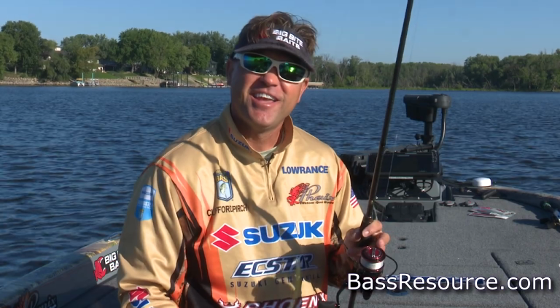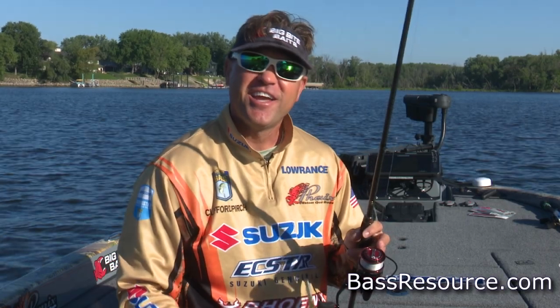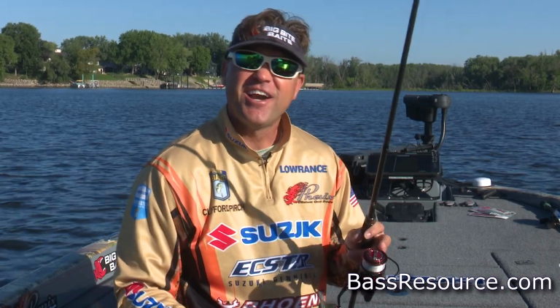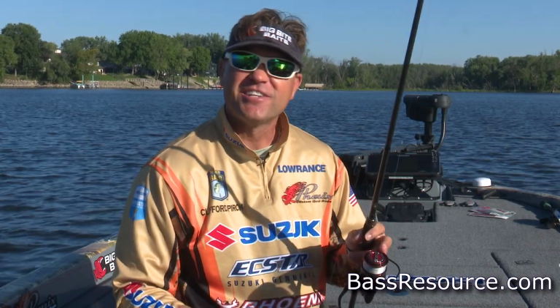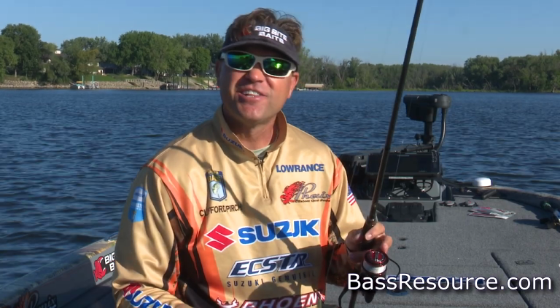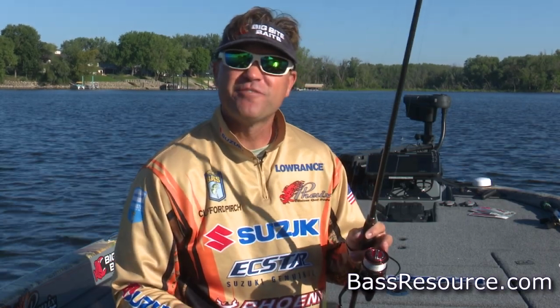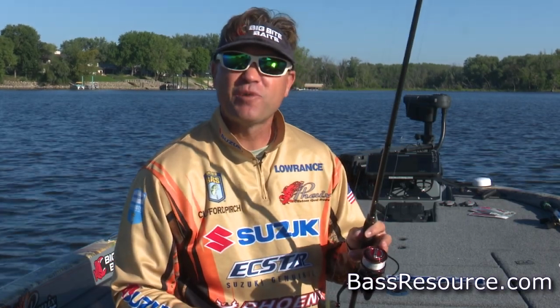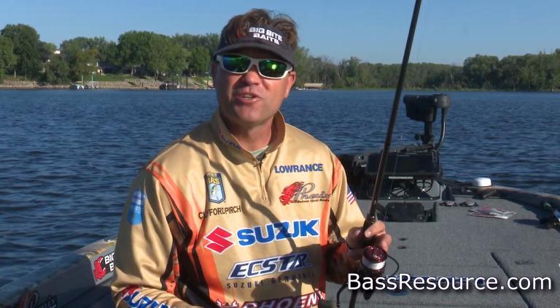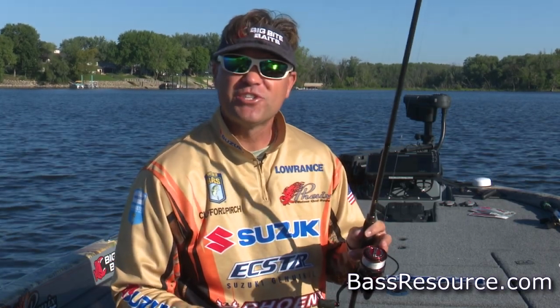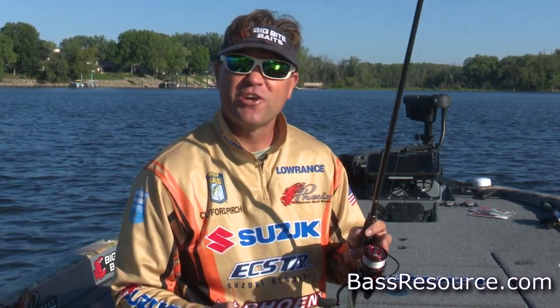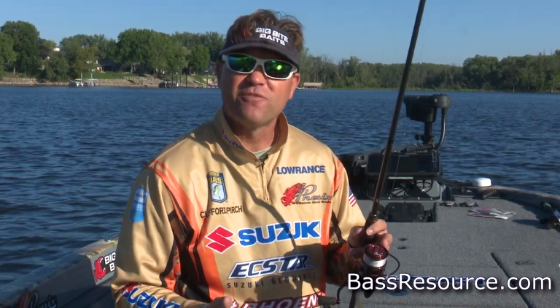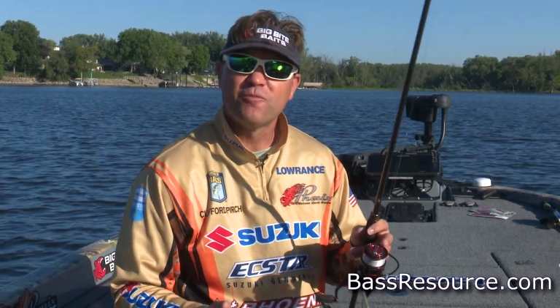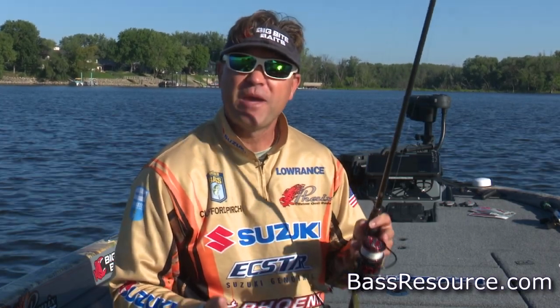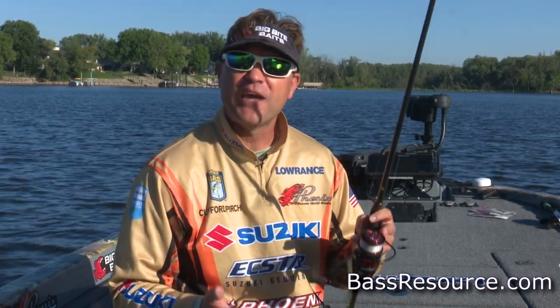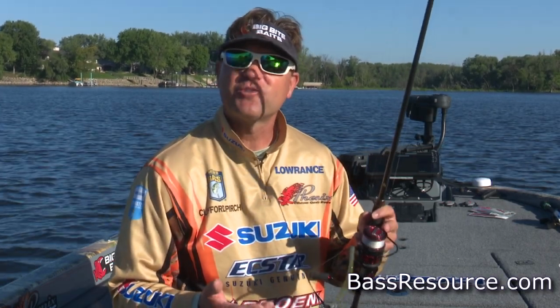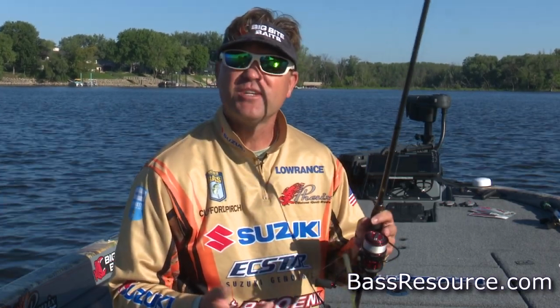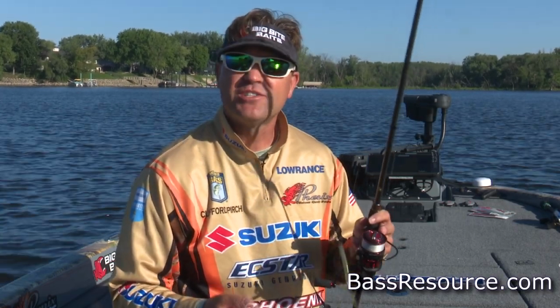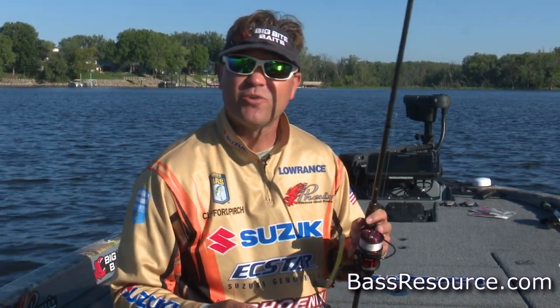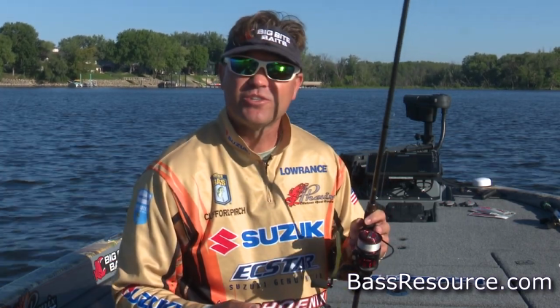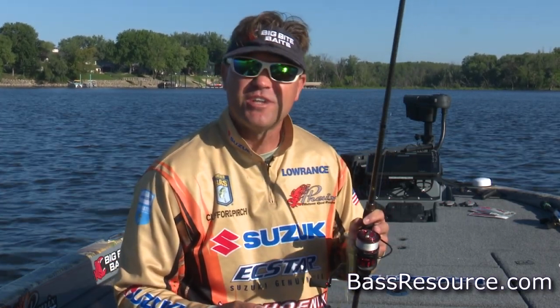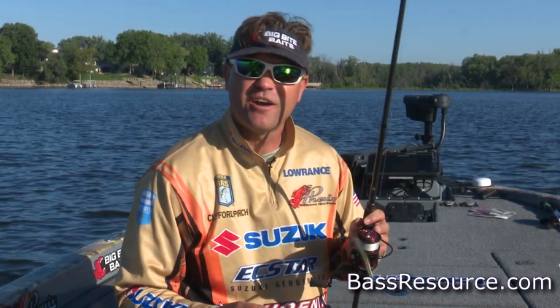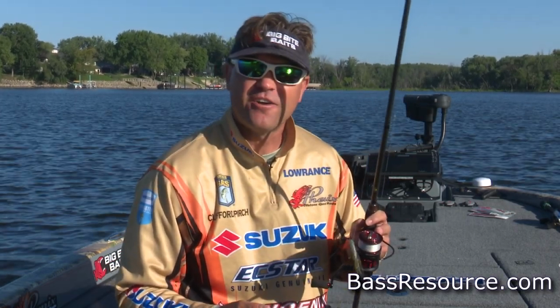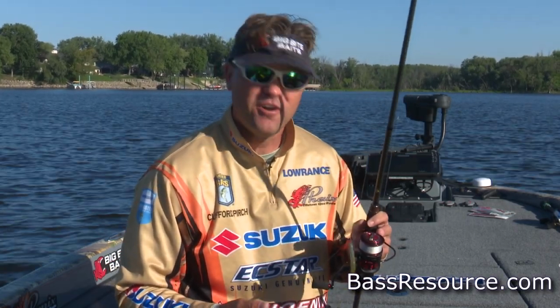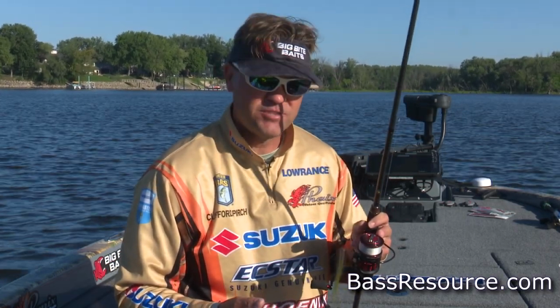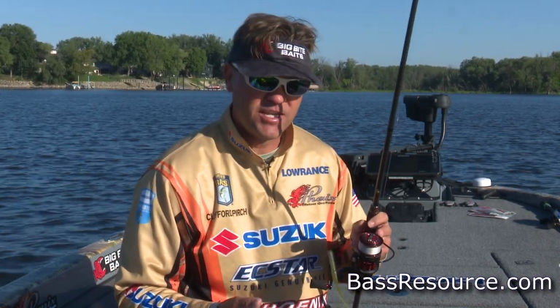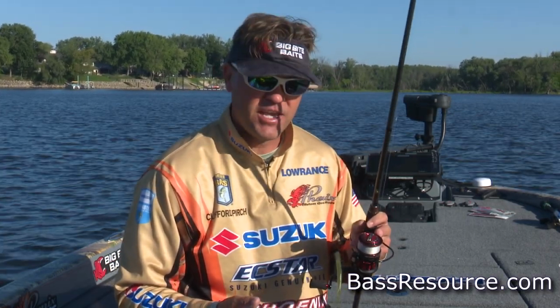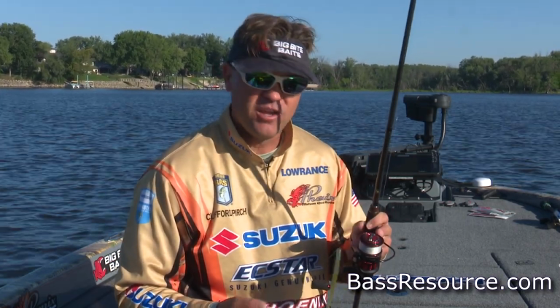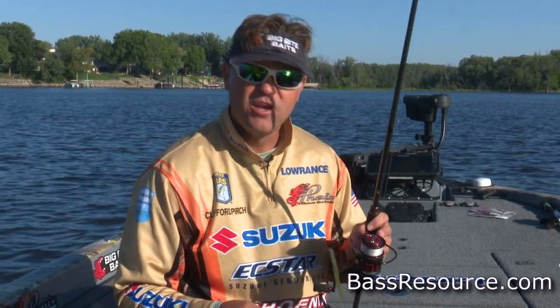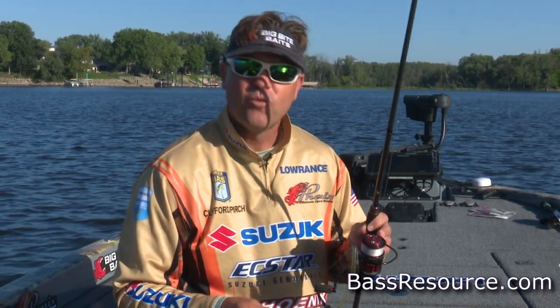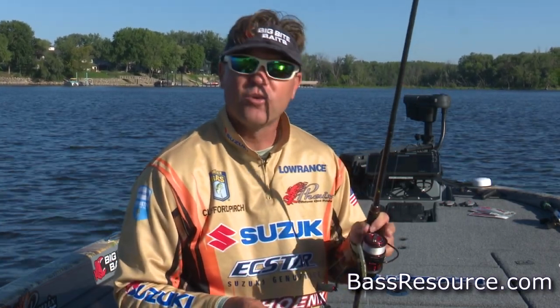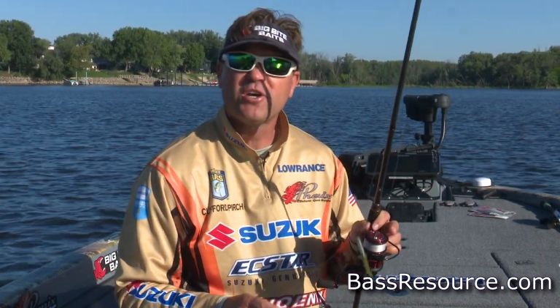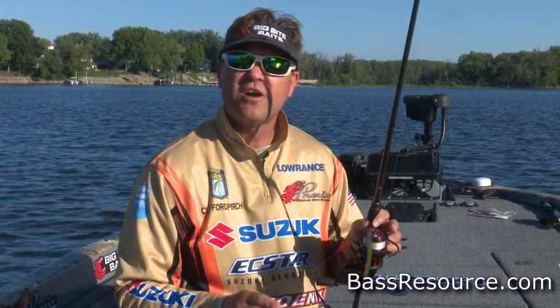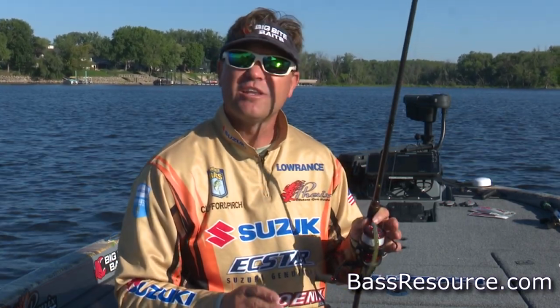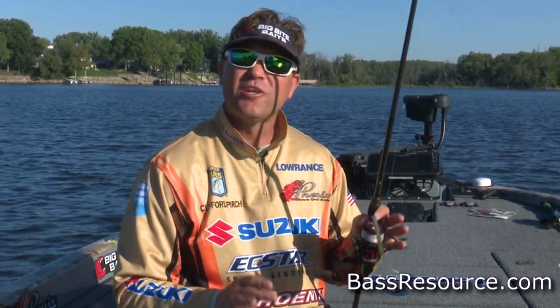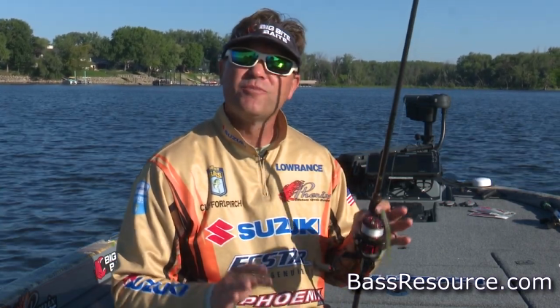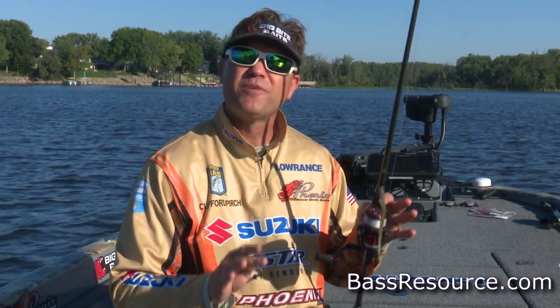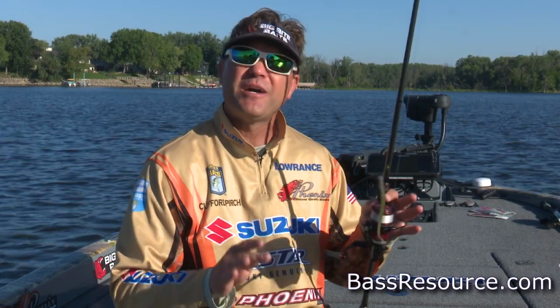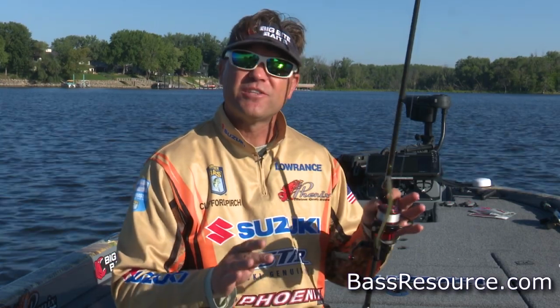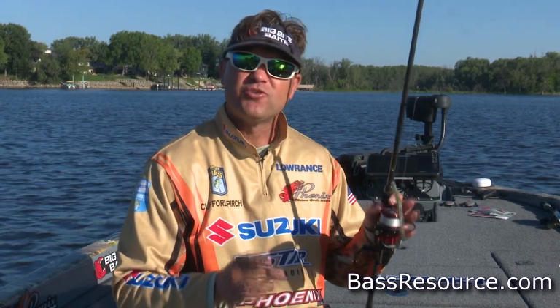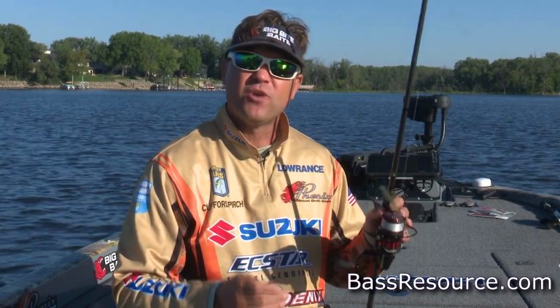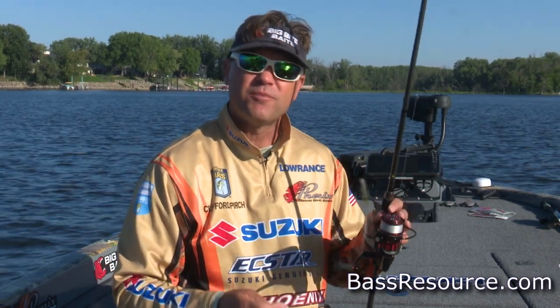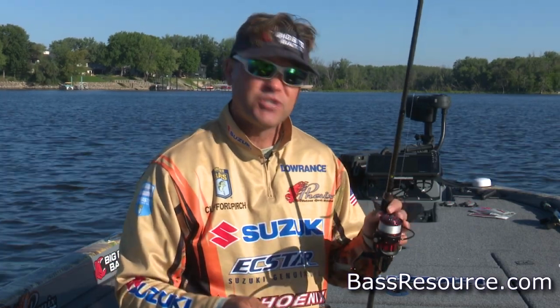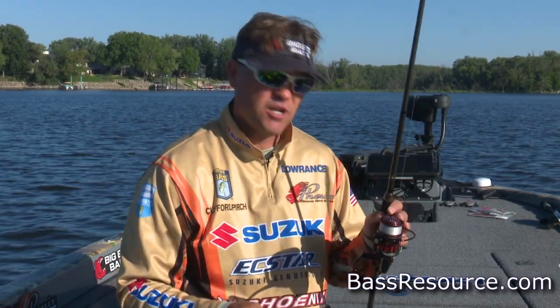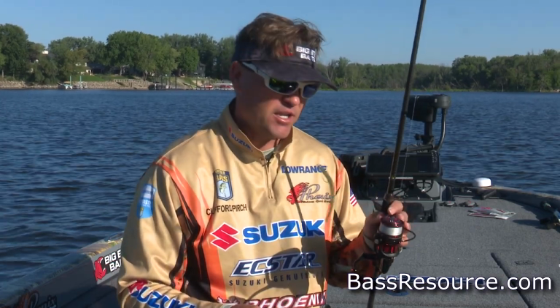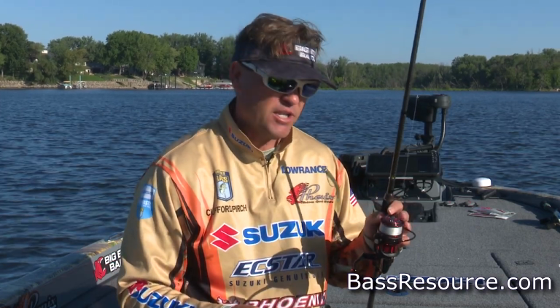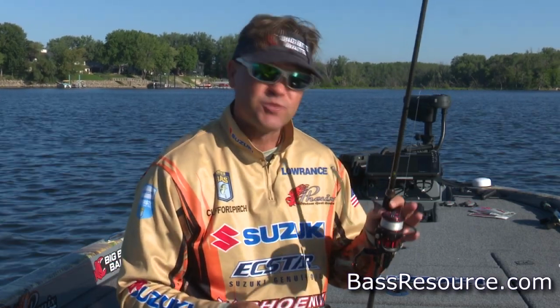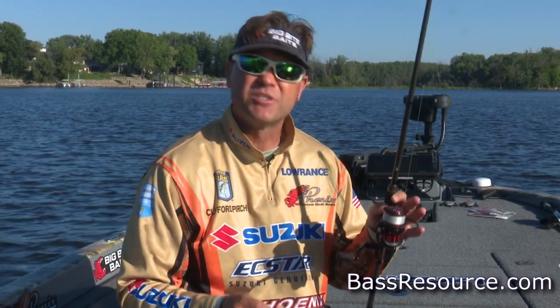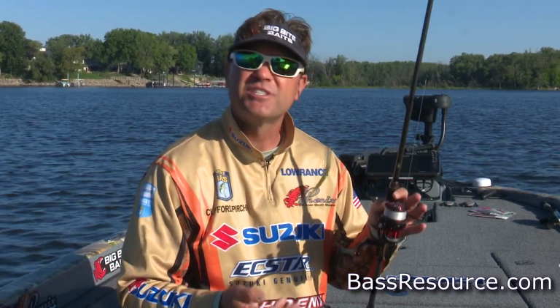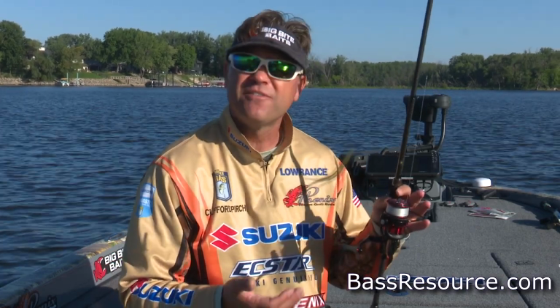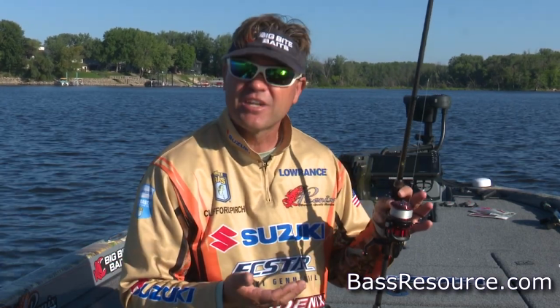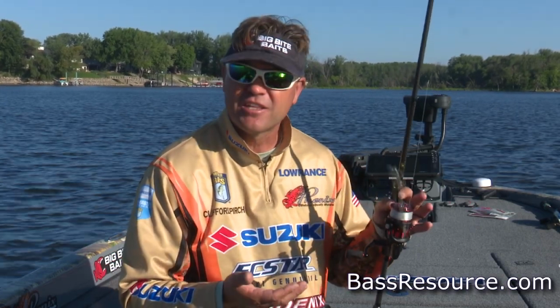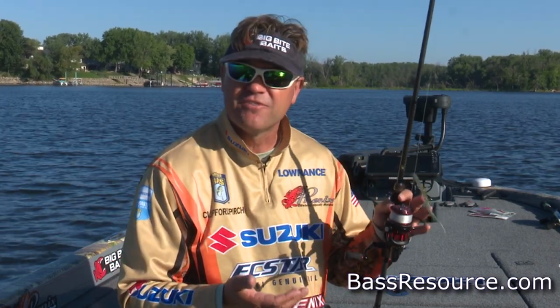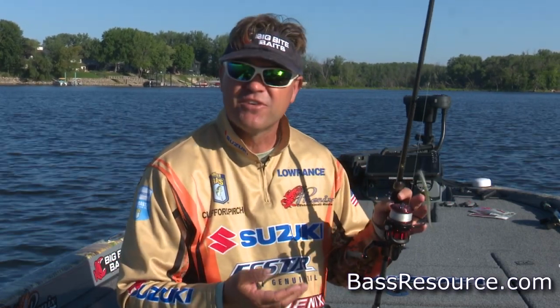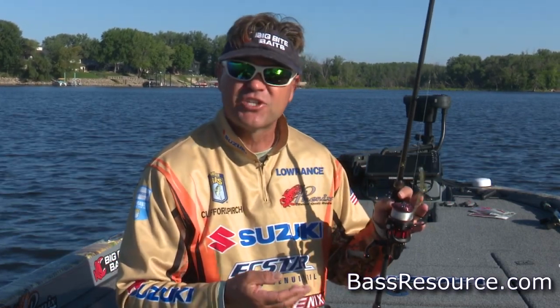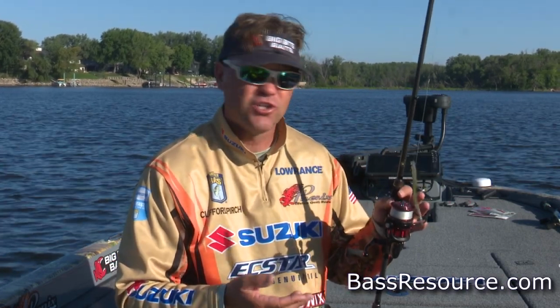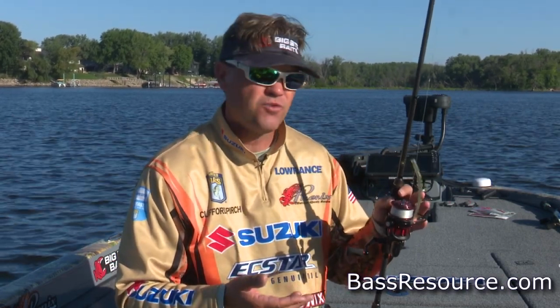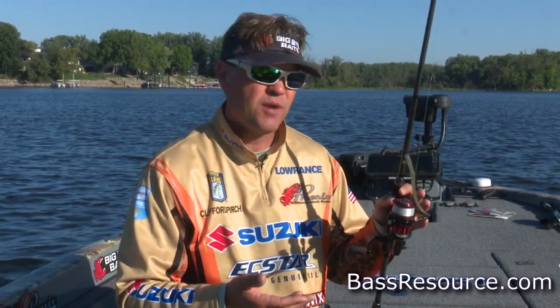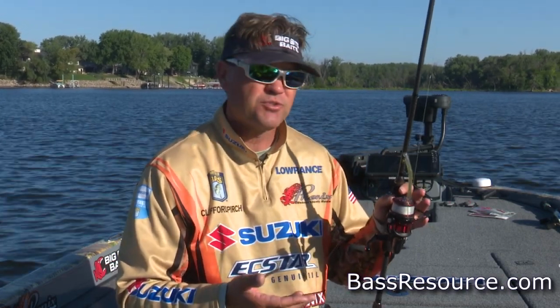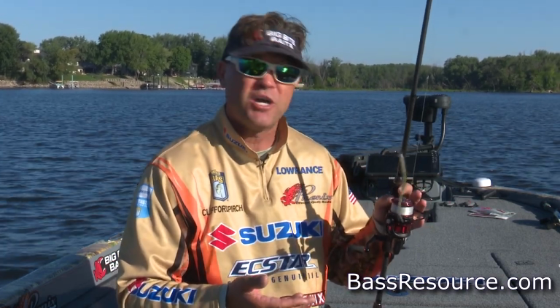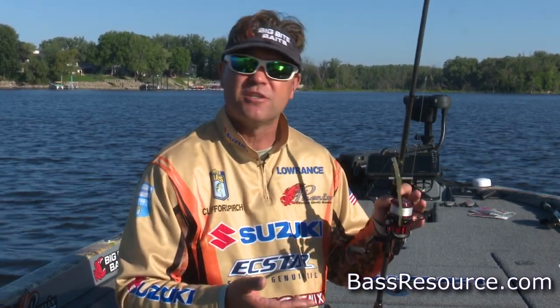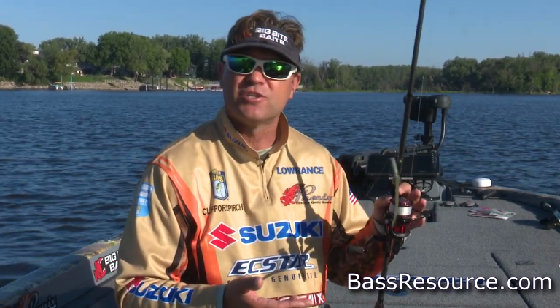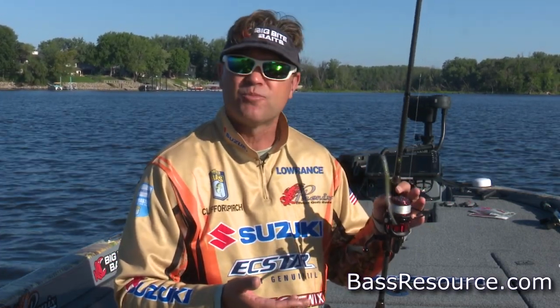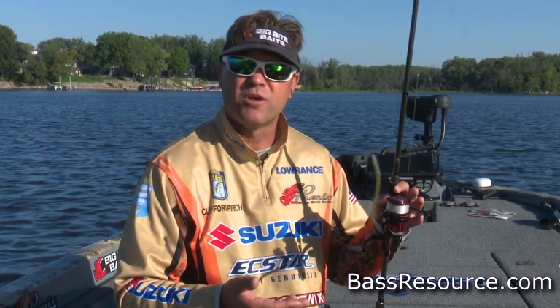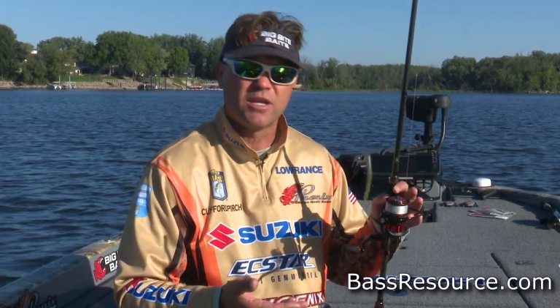Hey guys, Cliff Perch here for BassResource.com today. We're talking a little bit about the drop shot and specifically fishing a drop shot in the spring.